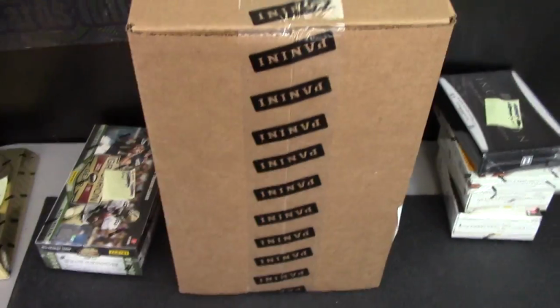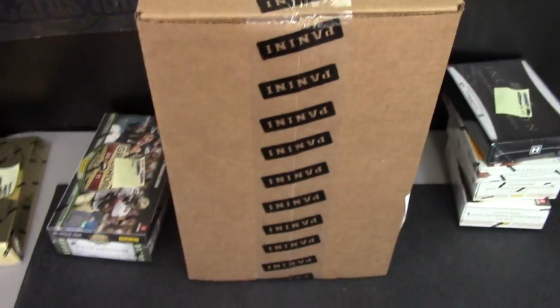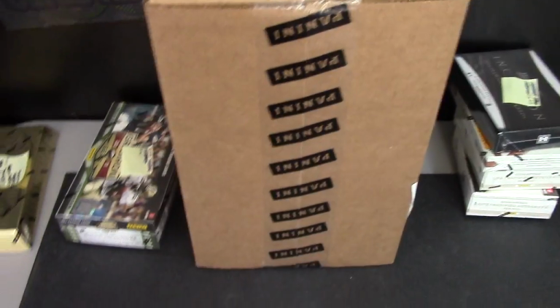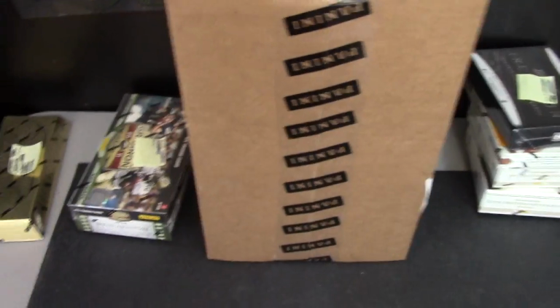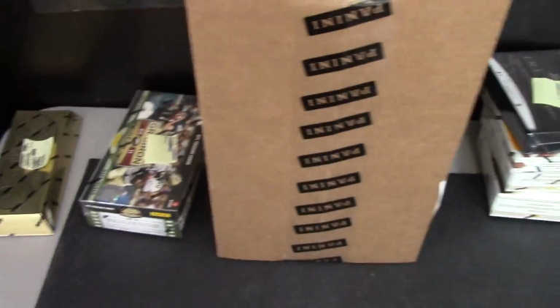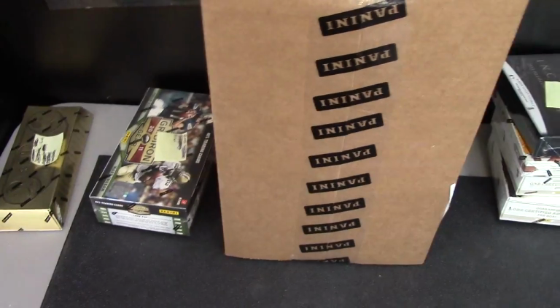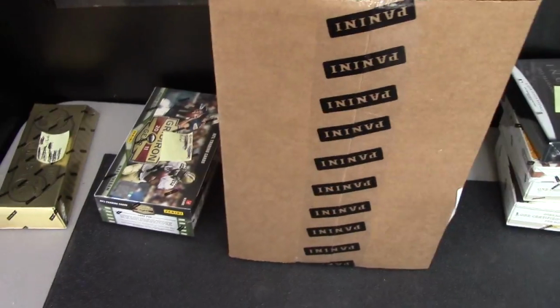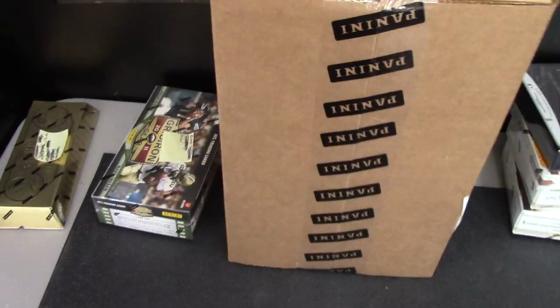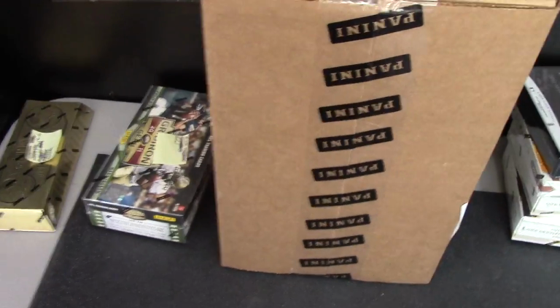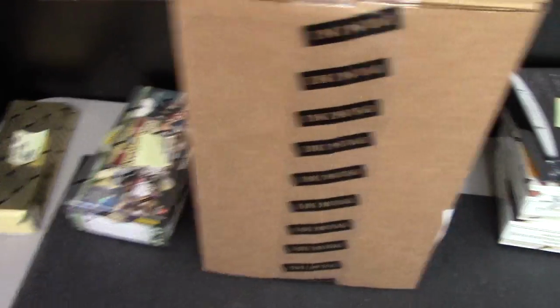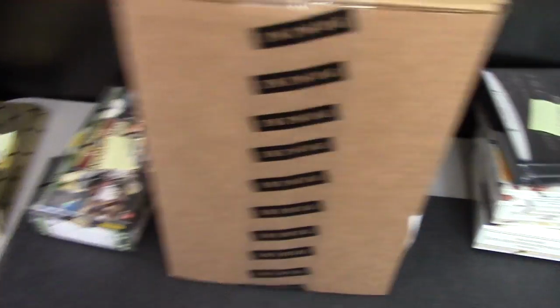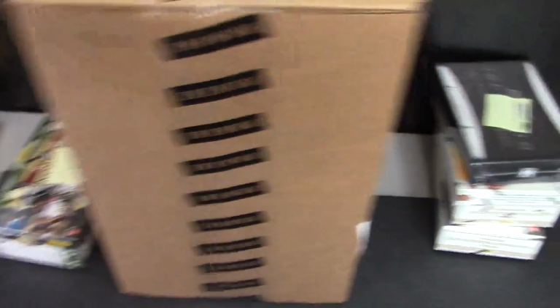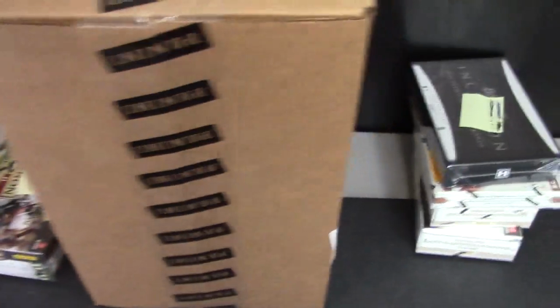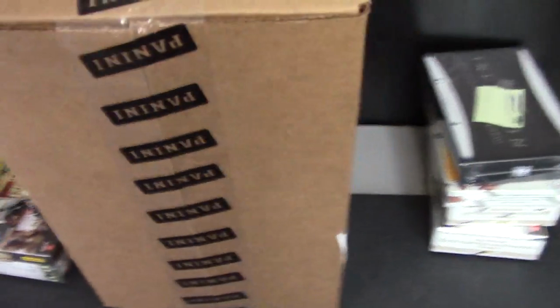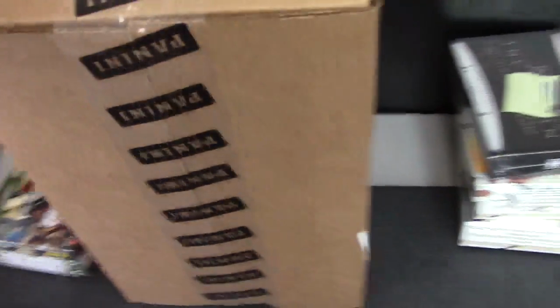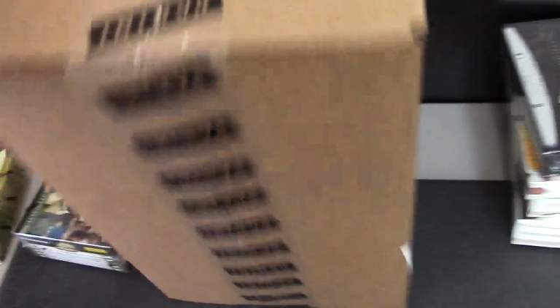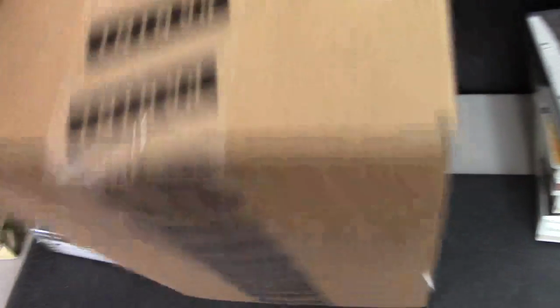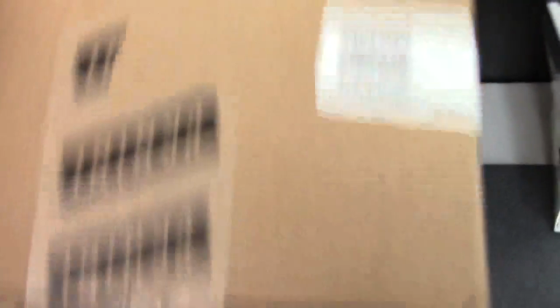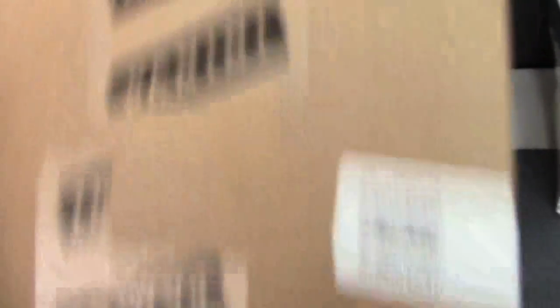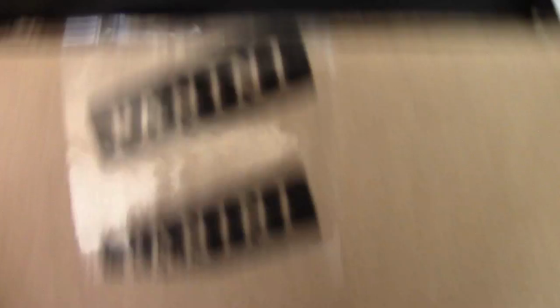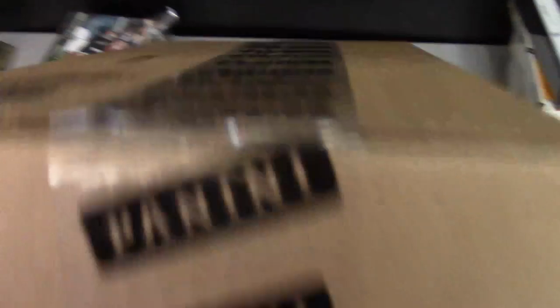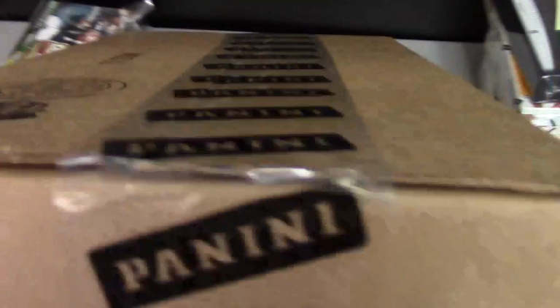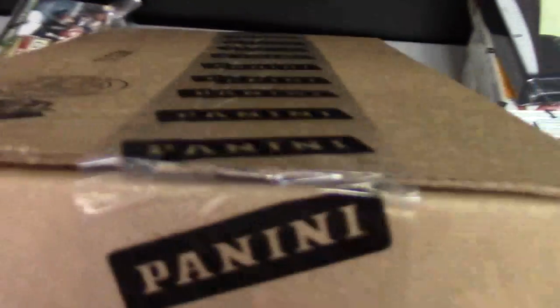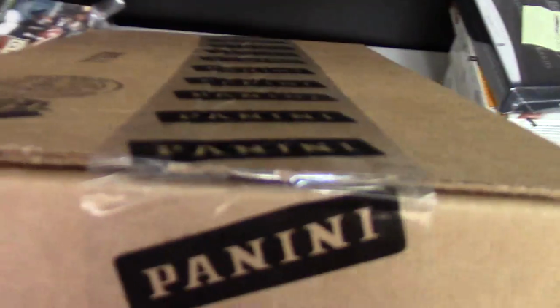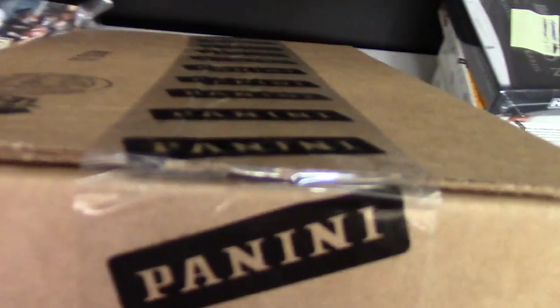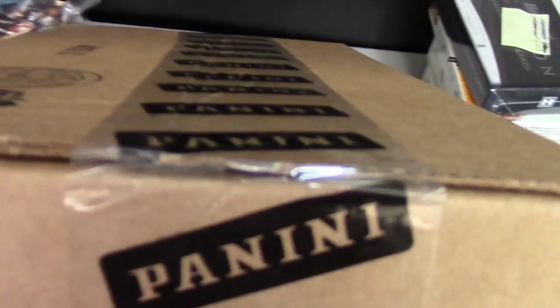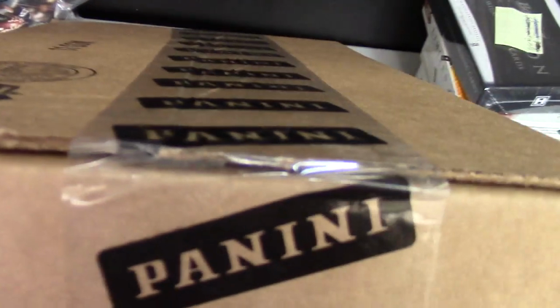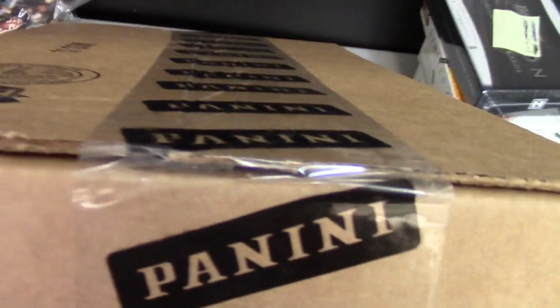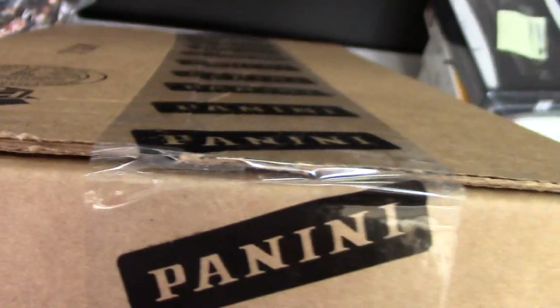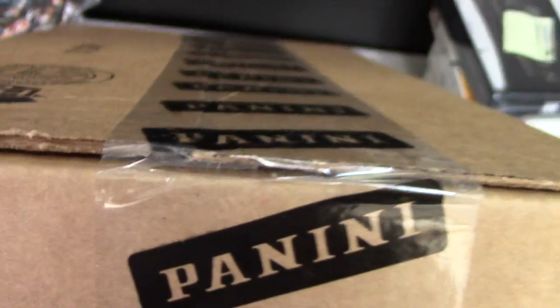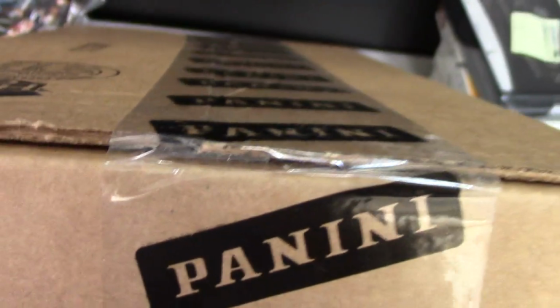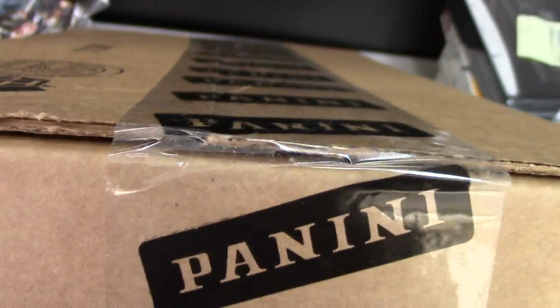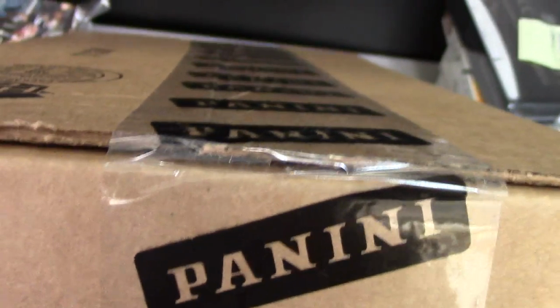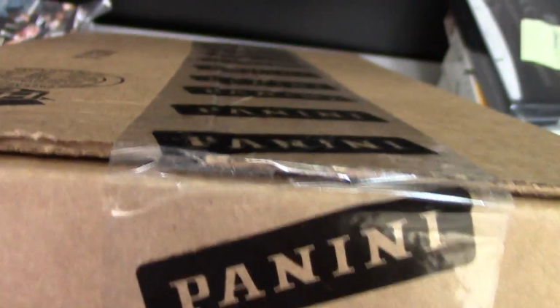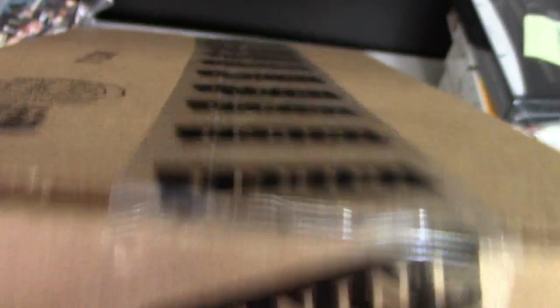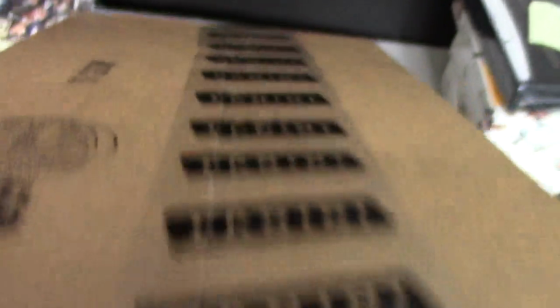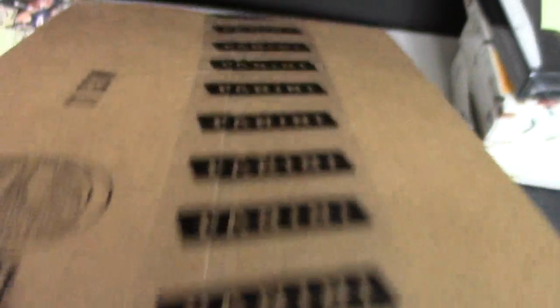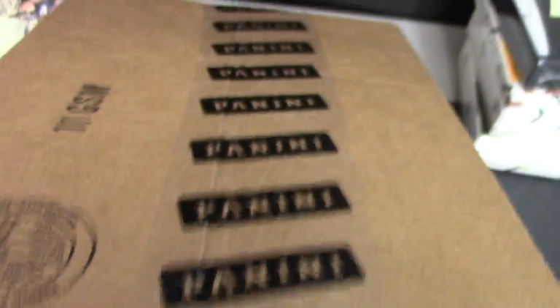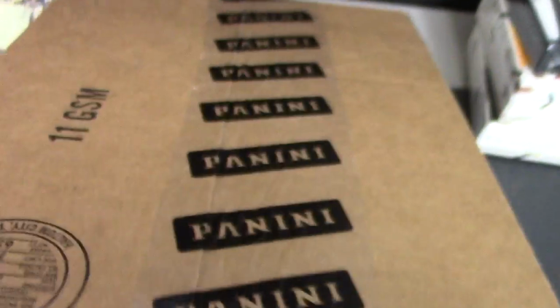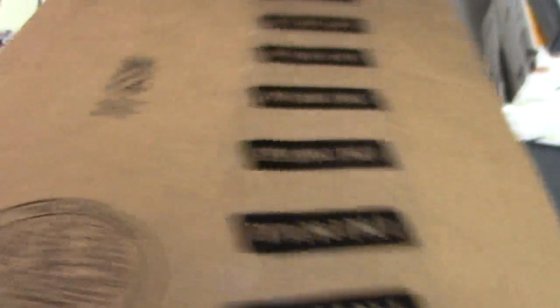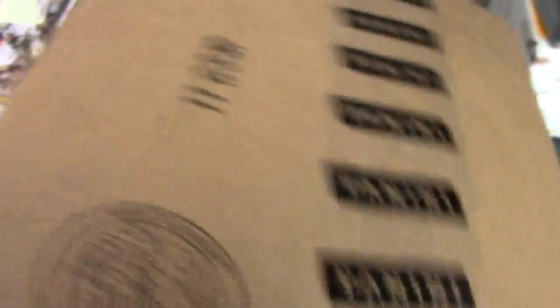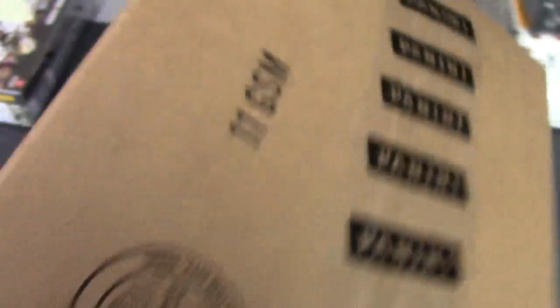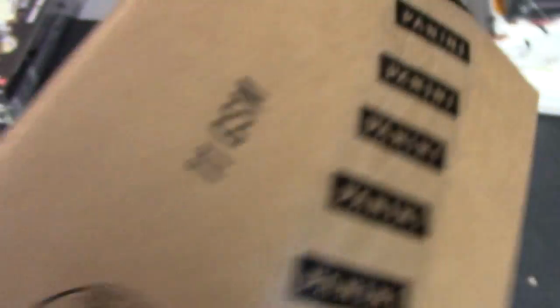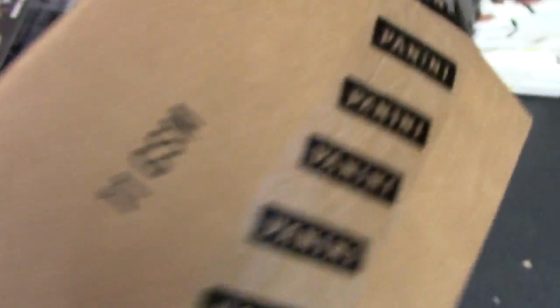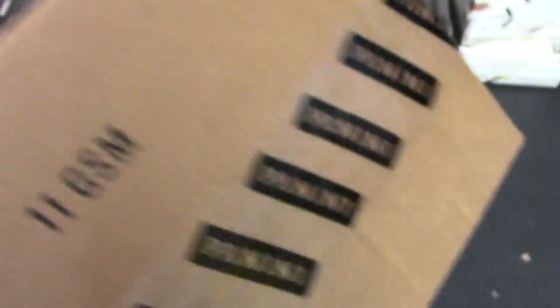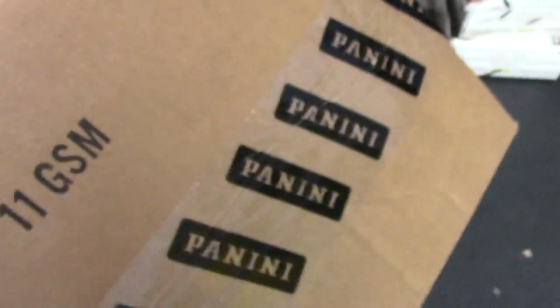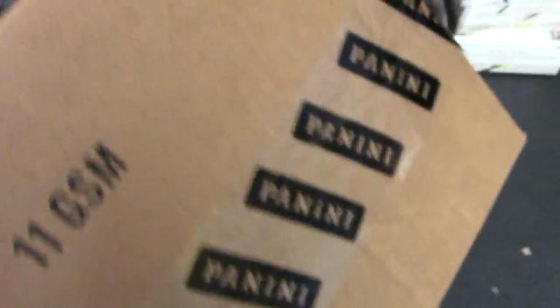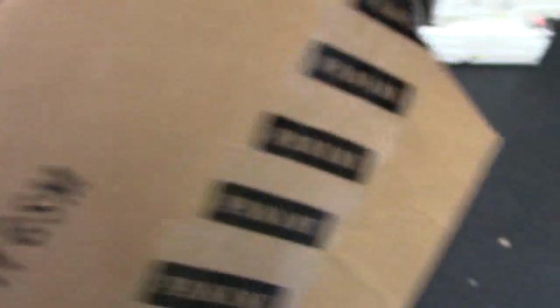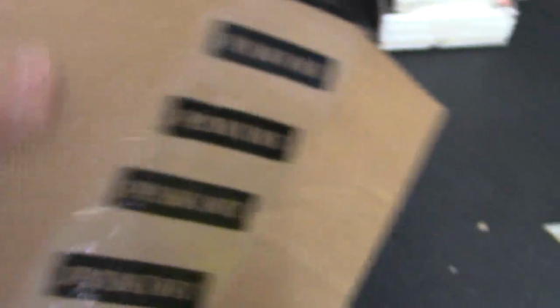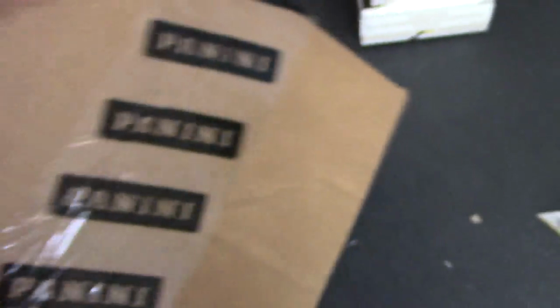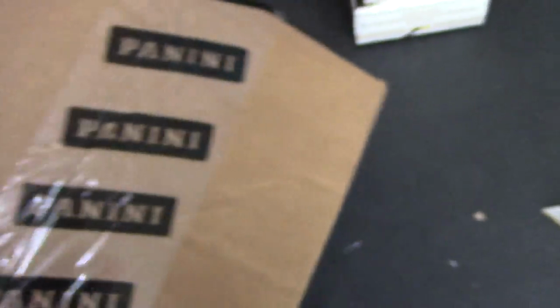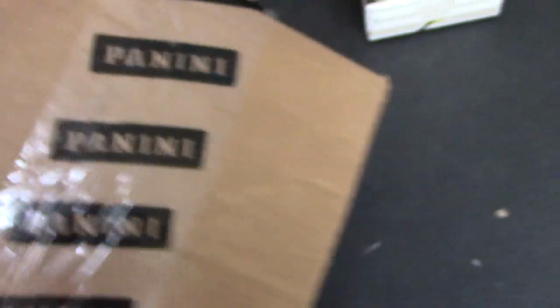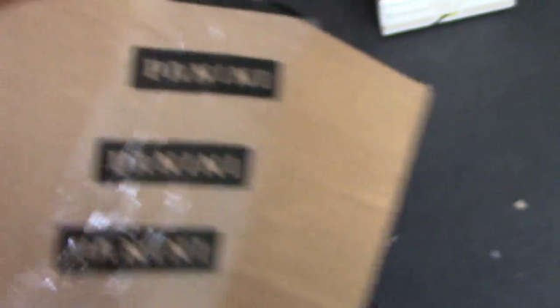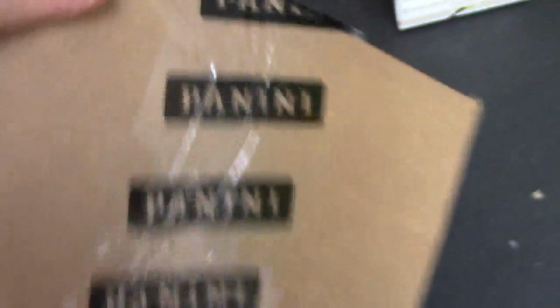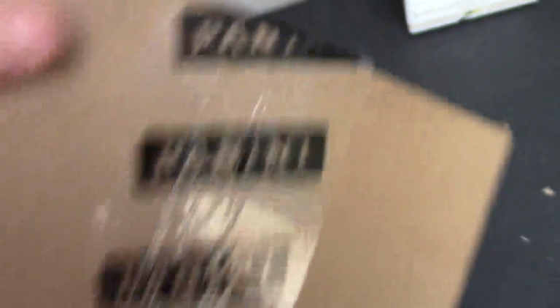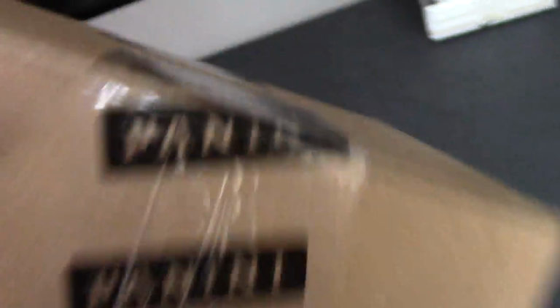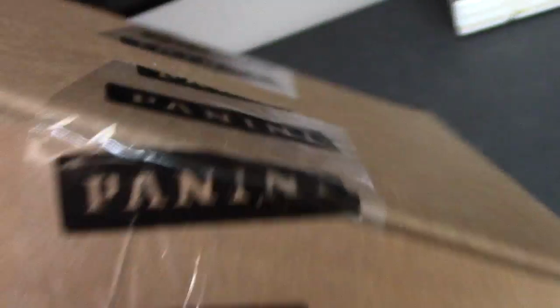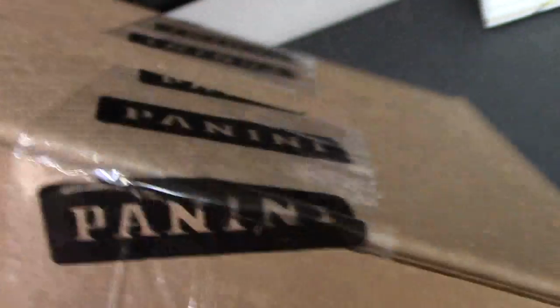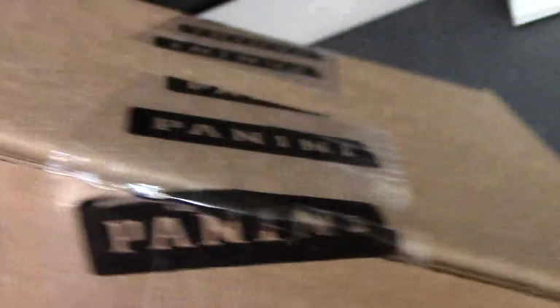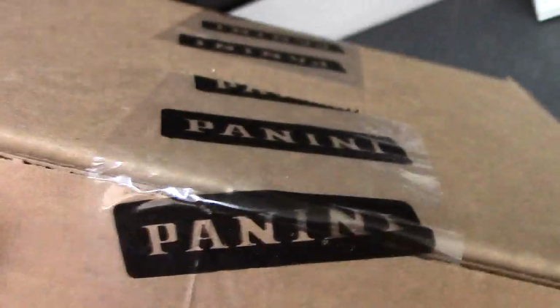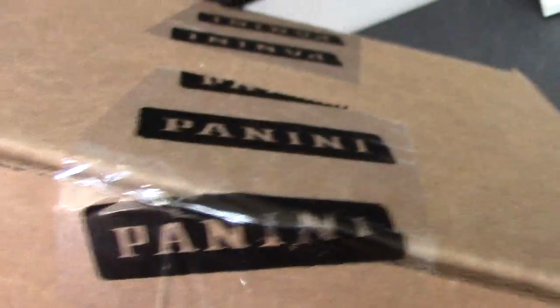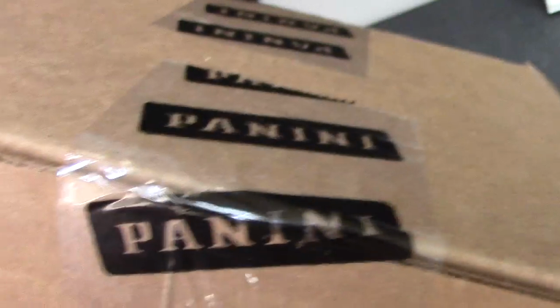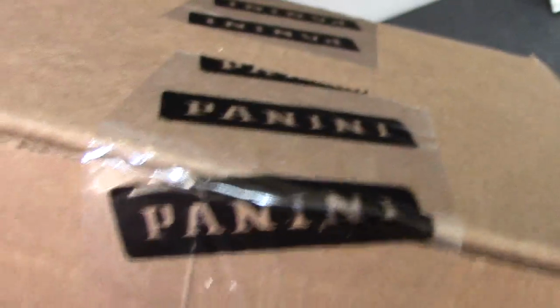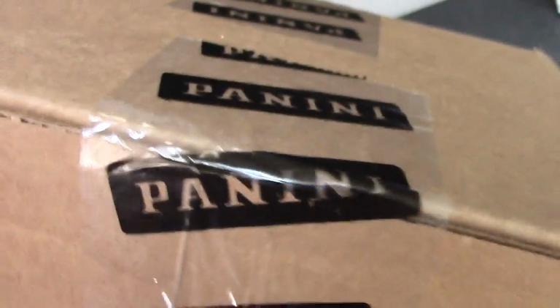Alrighty, next up we have Jeremy. Gonna try one of these old Gold Standard, pop it from a new case here.